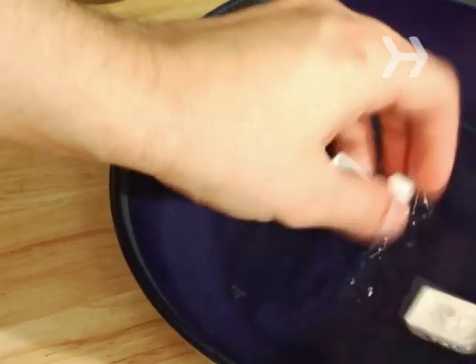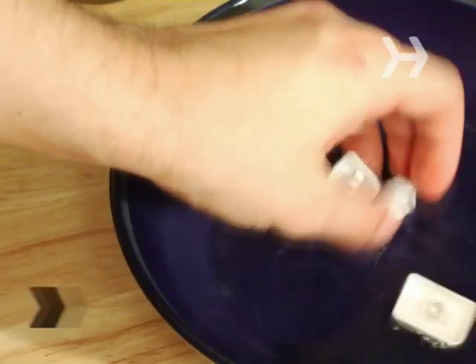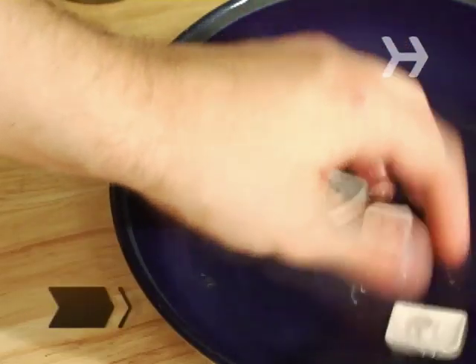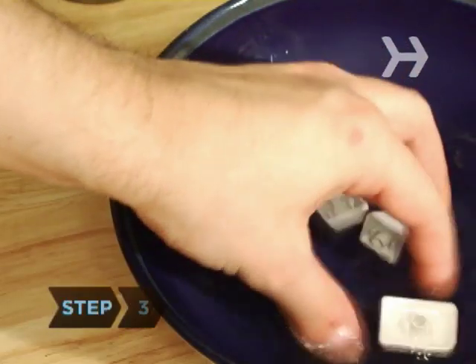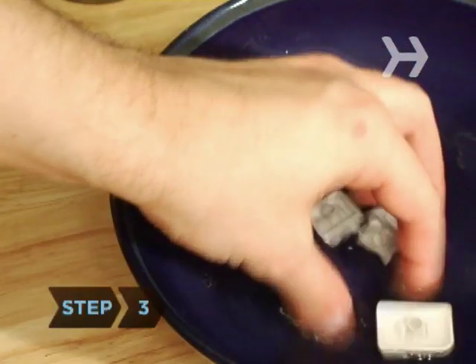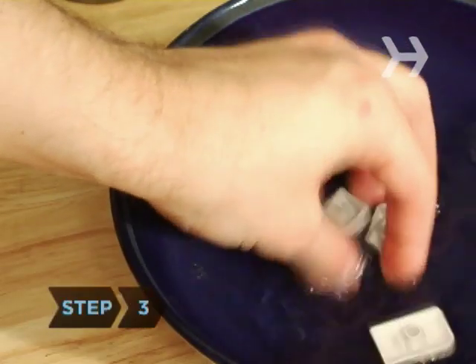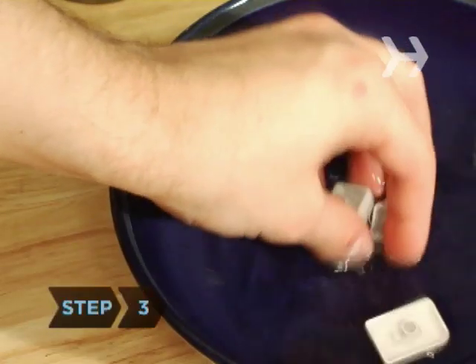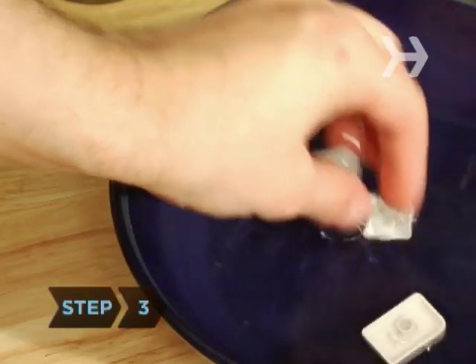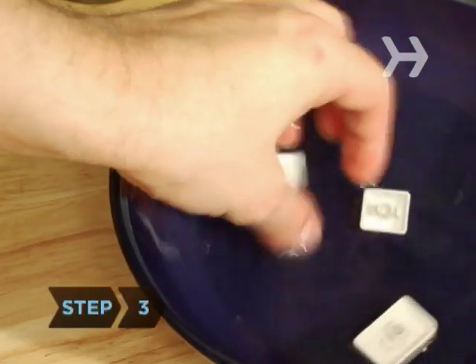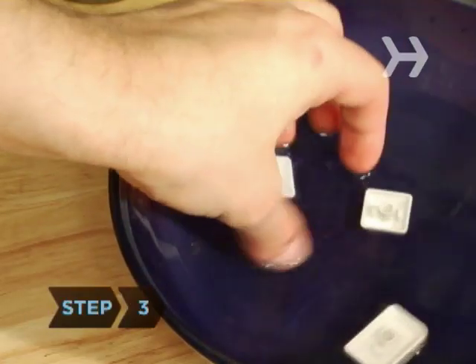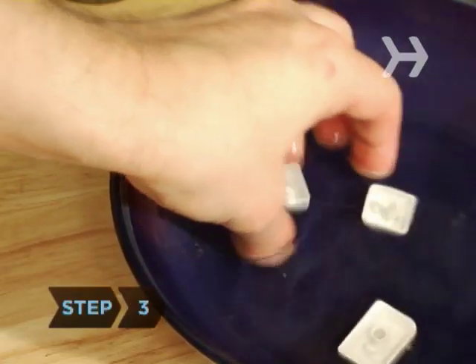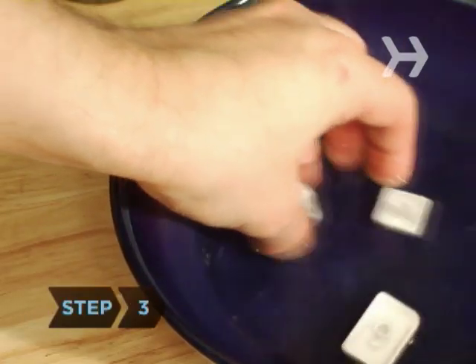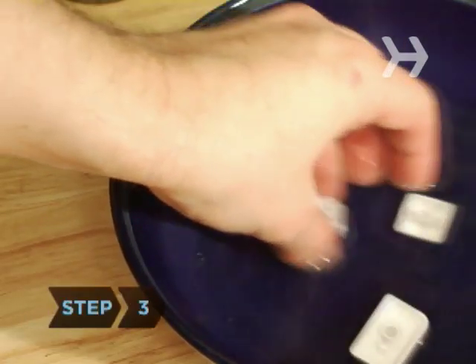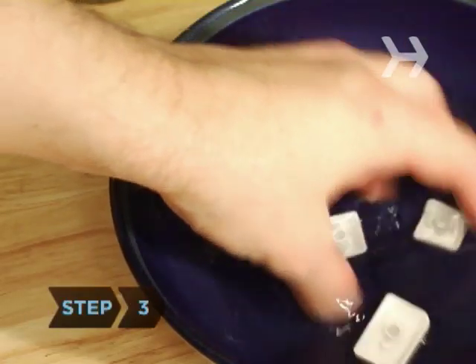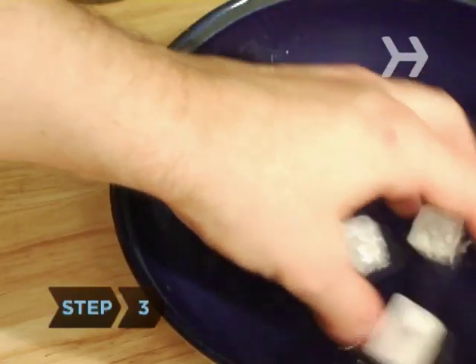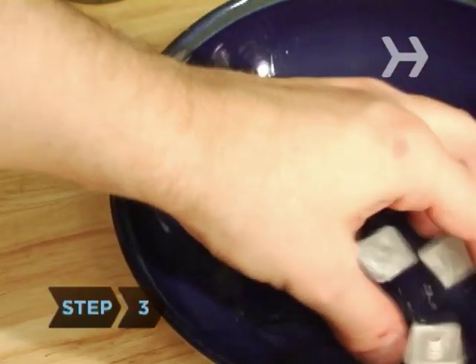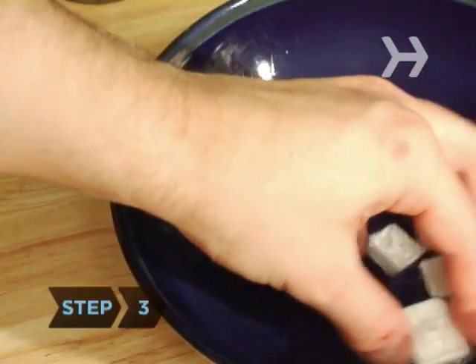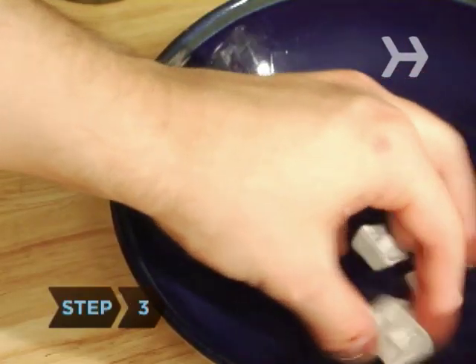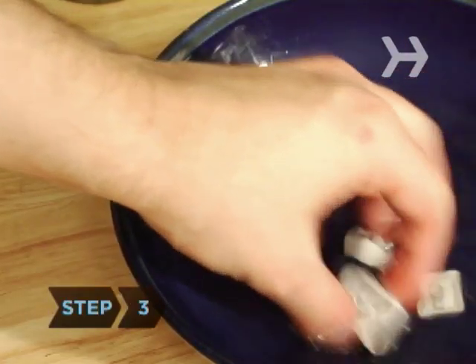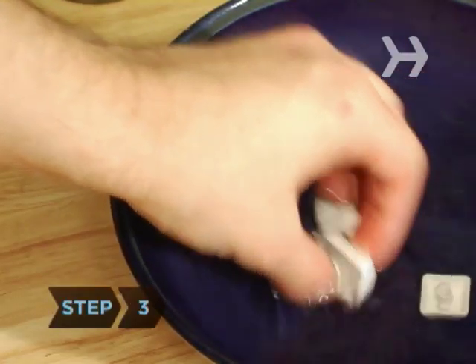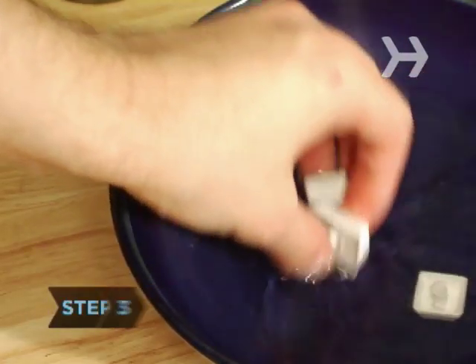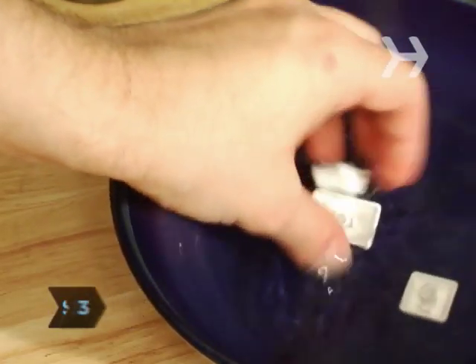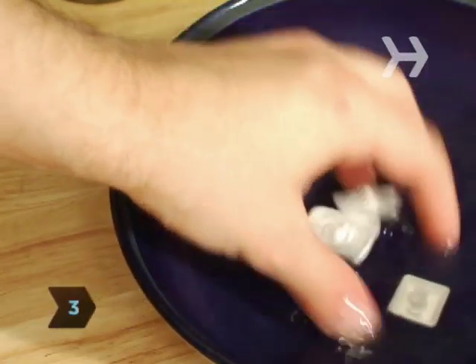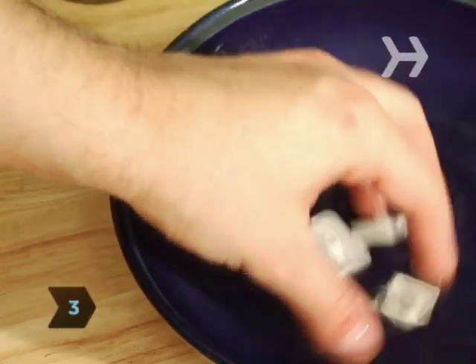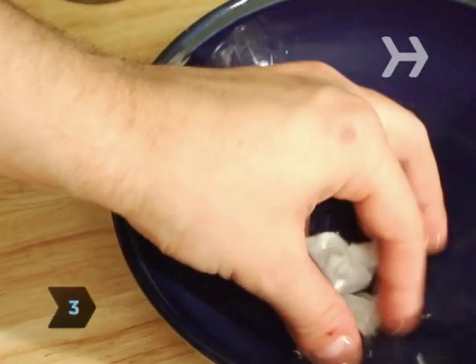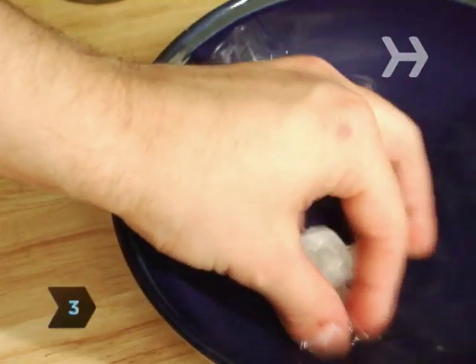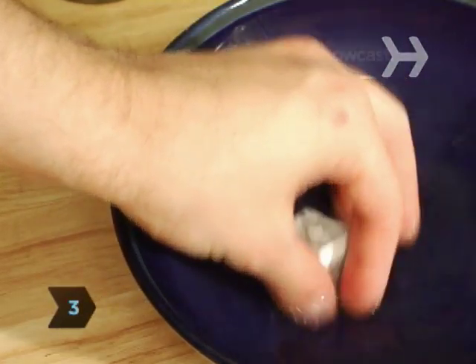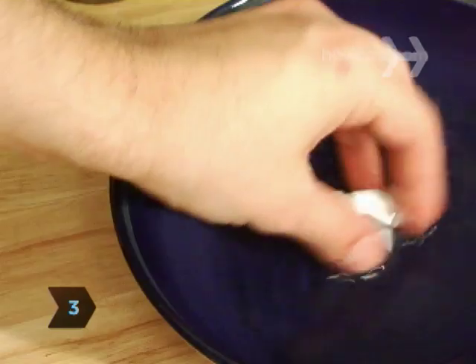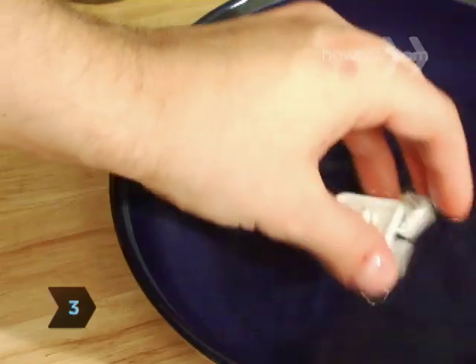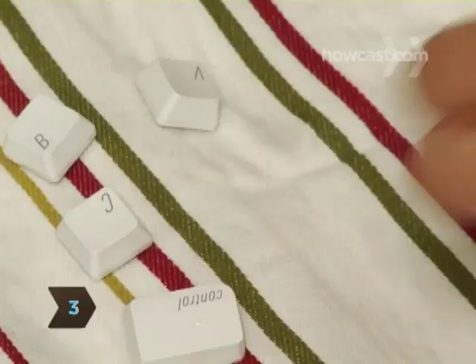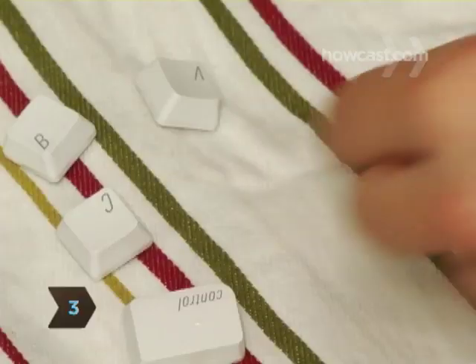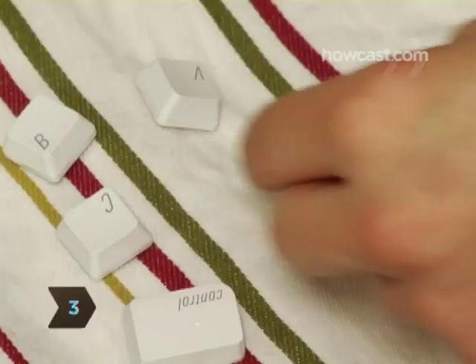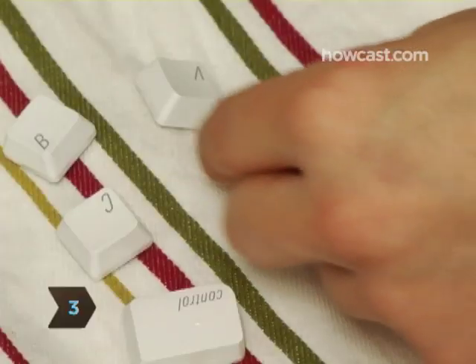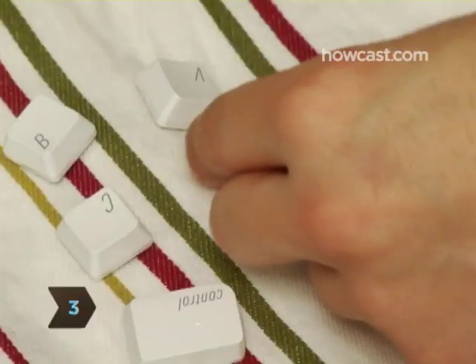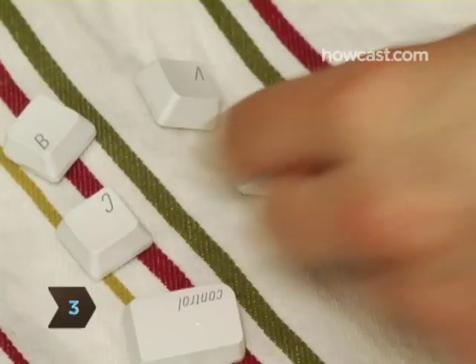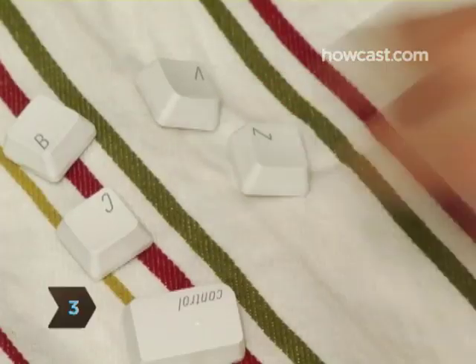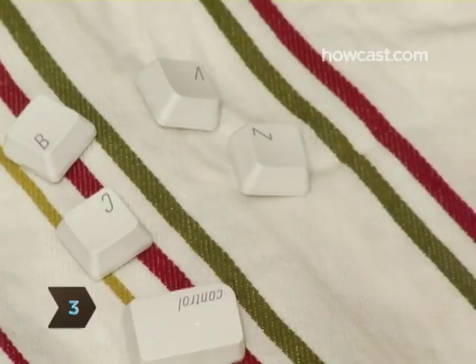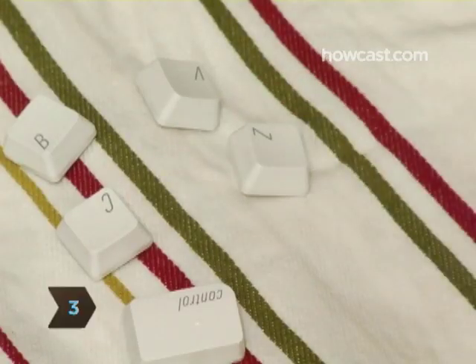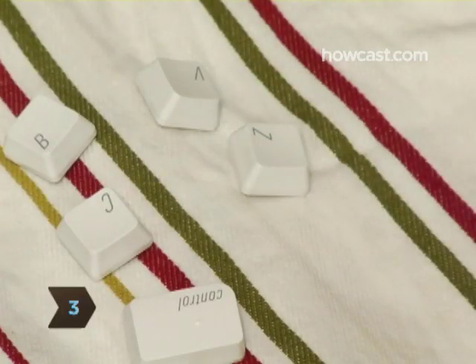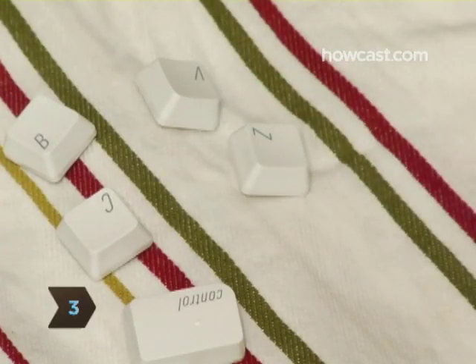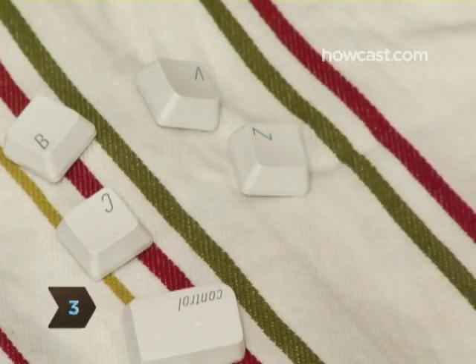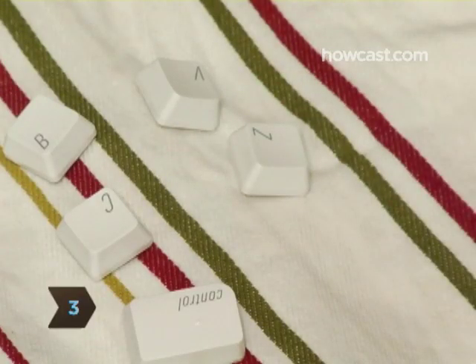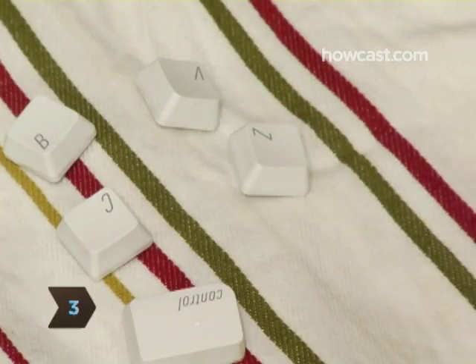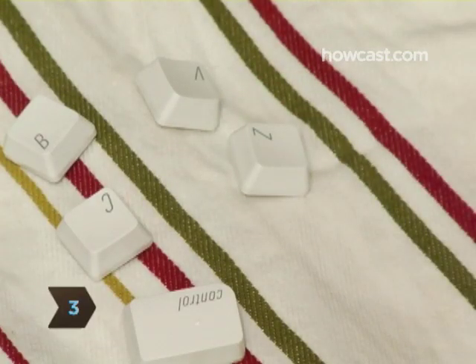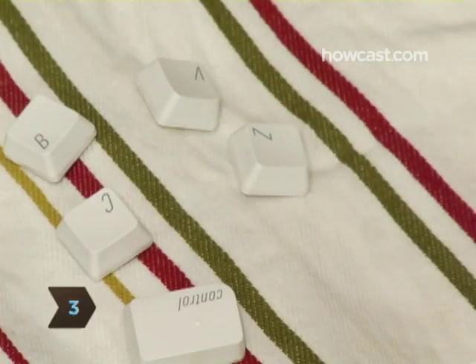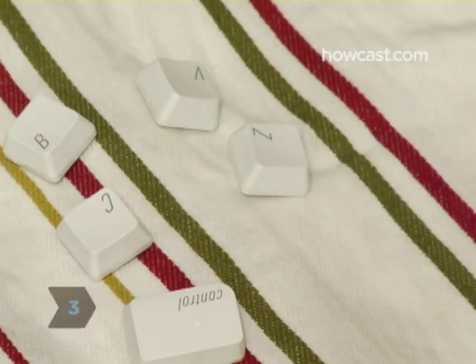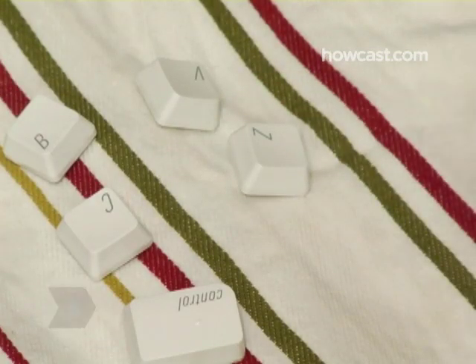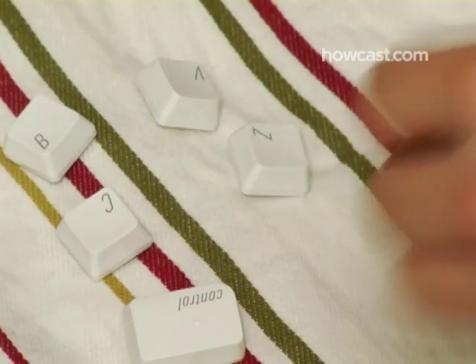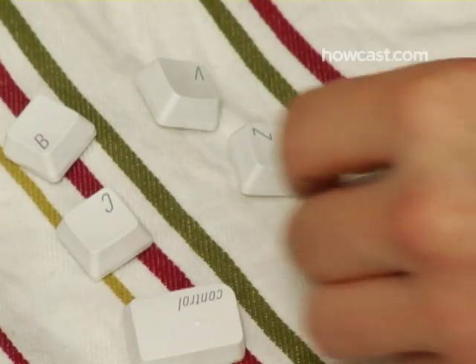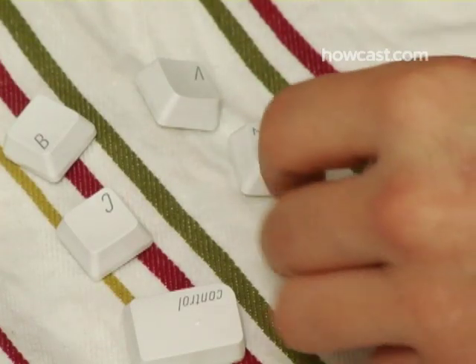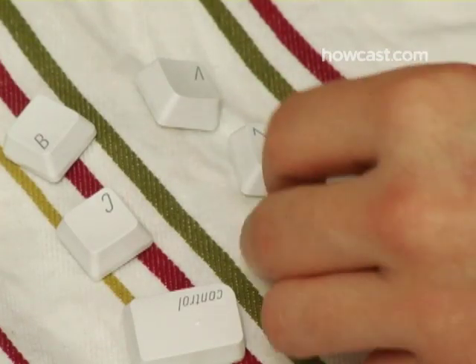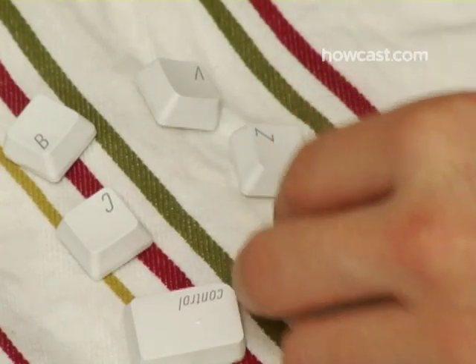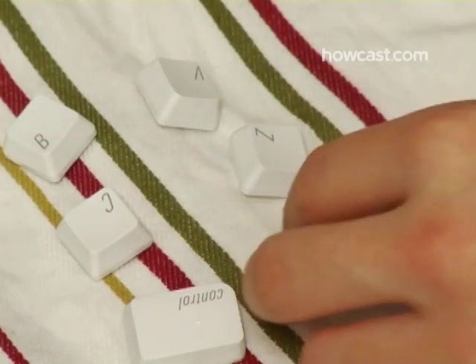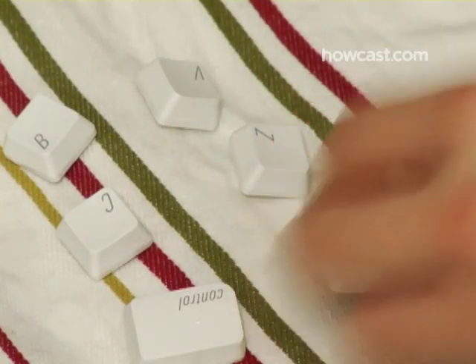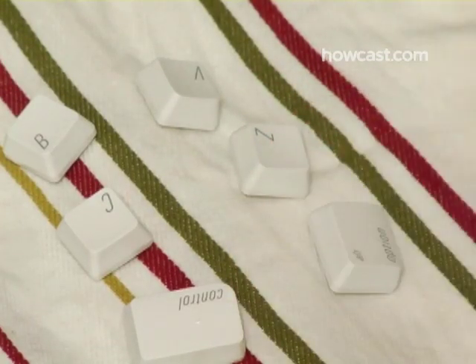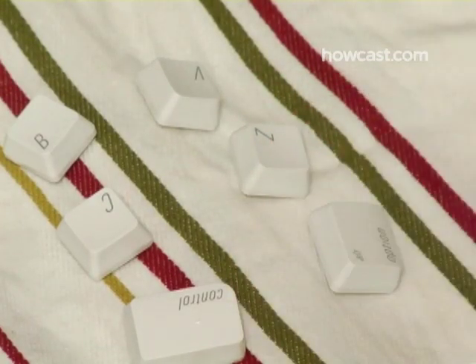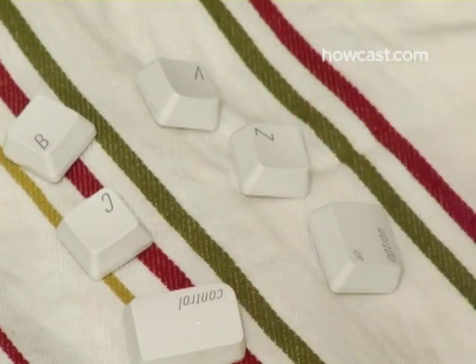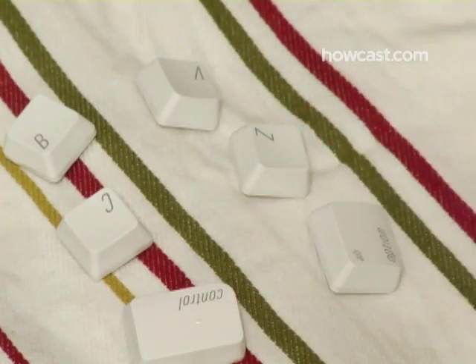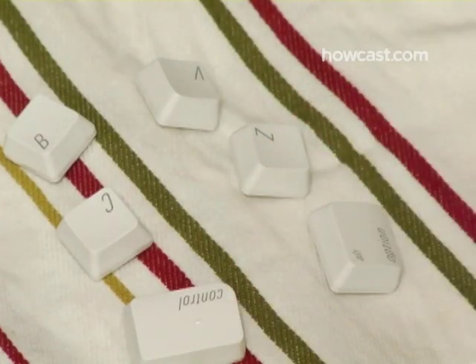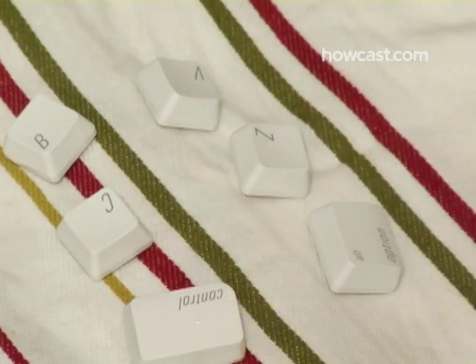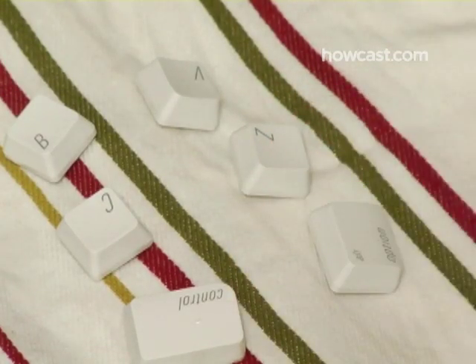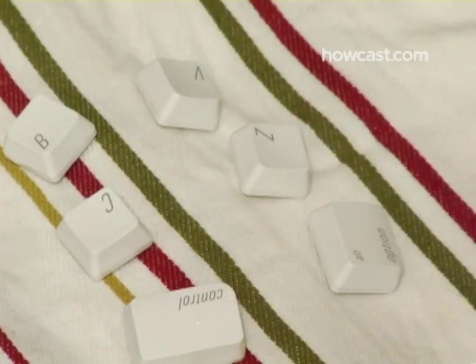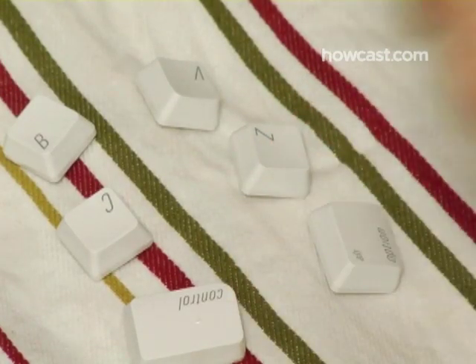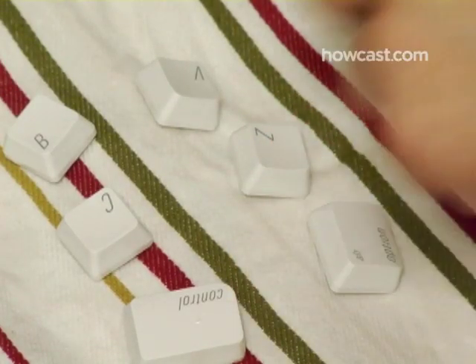Step 3. Rinse the keys individually in fresh water and lay them on a towel to air dry. Let the keys dry for 24 hours.